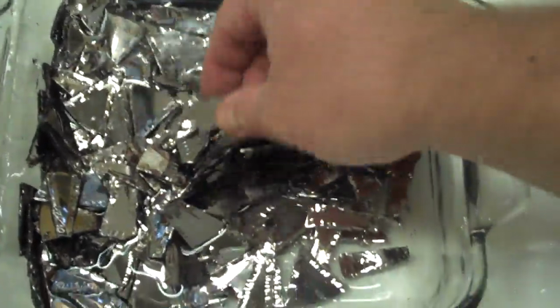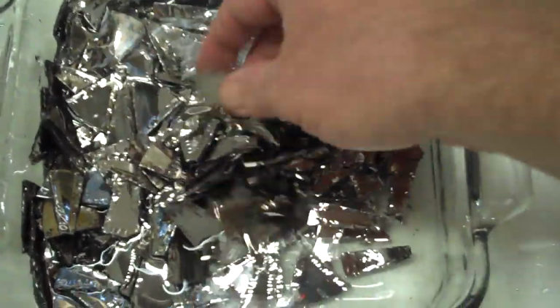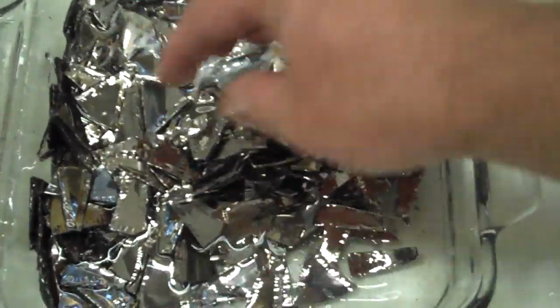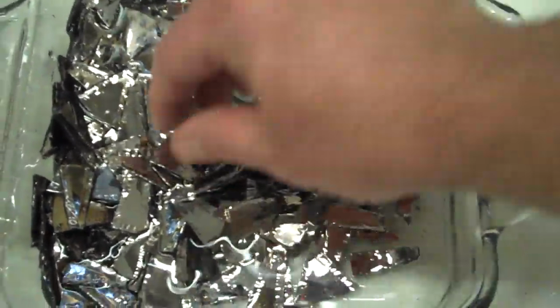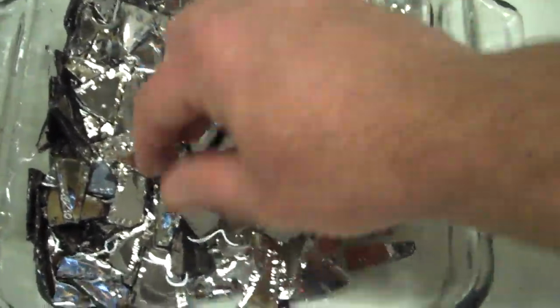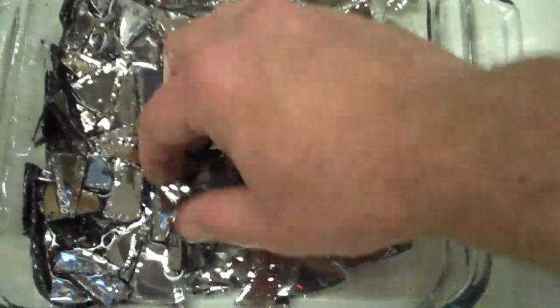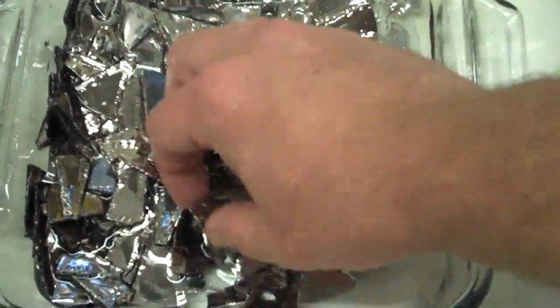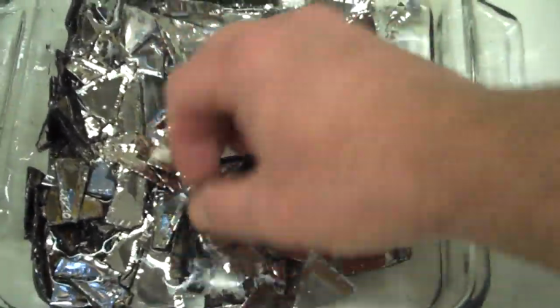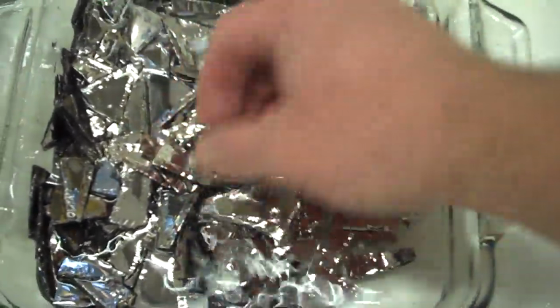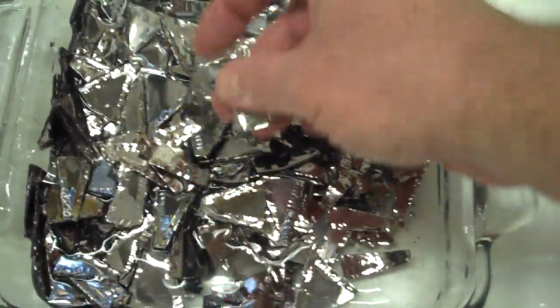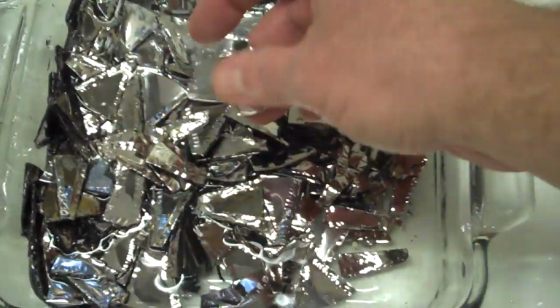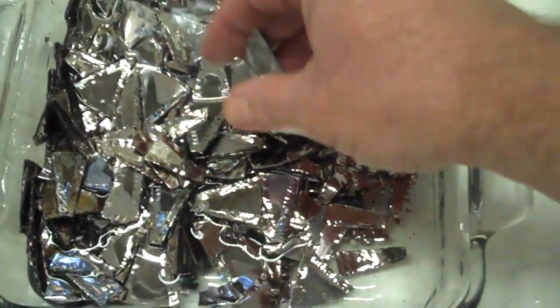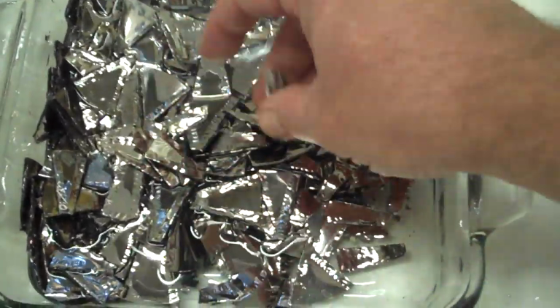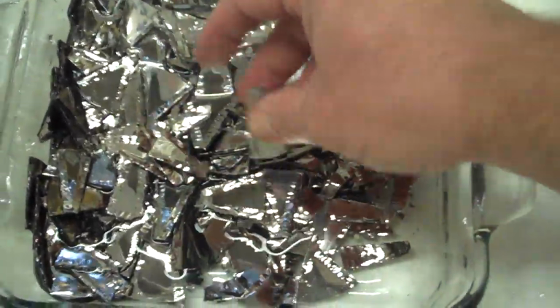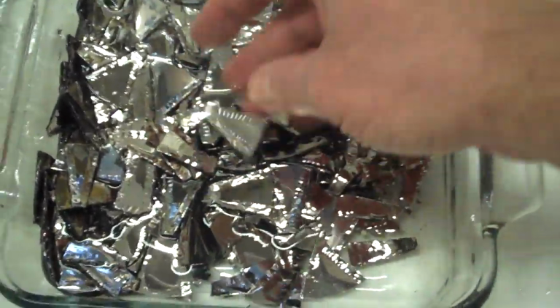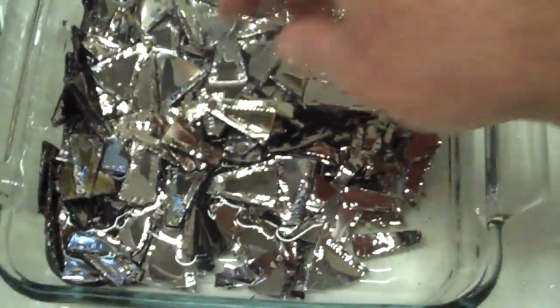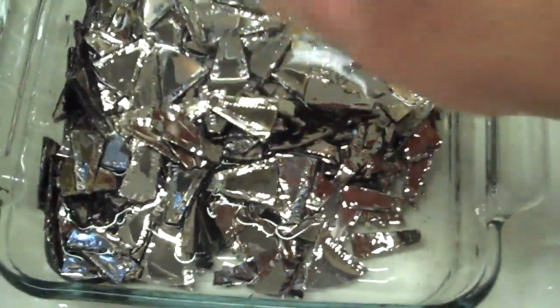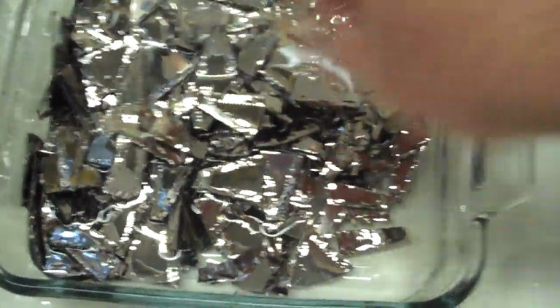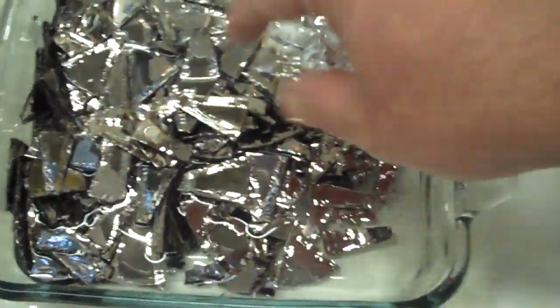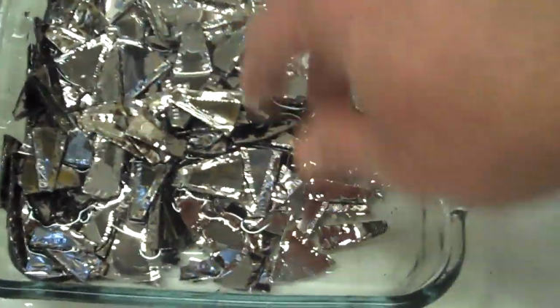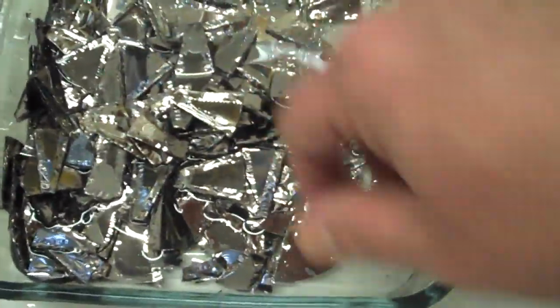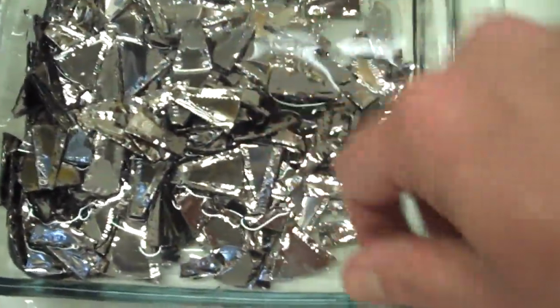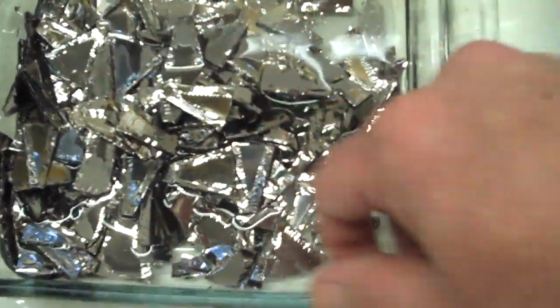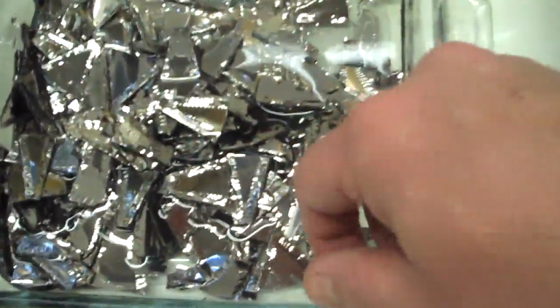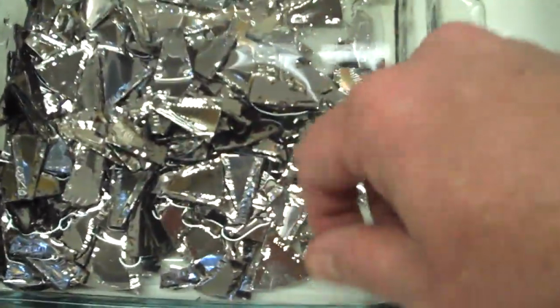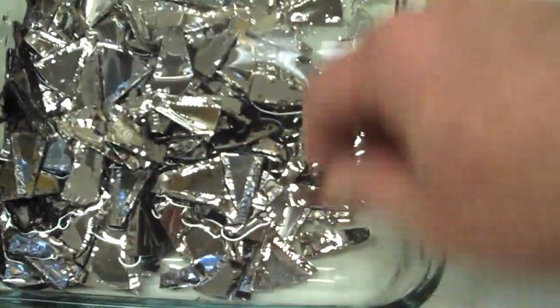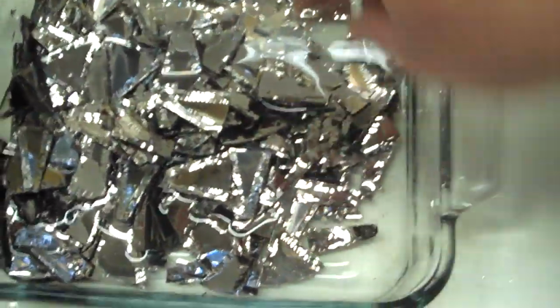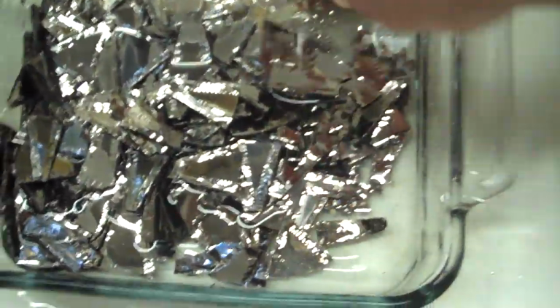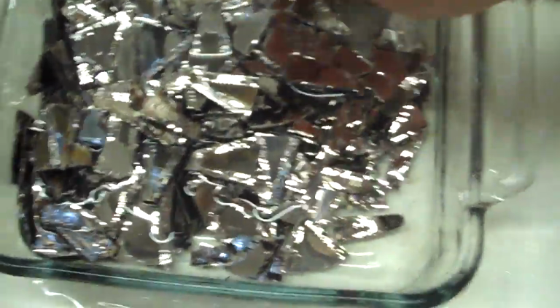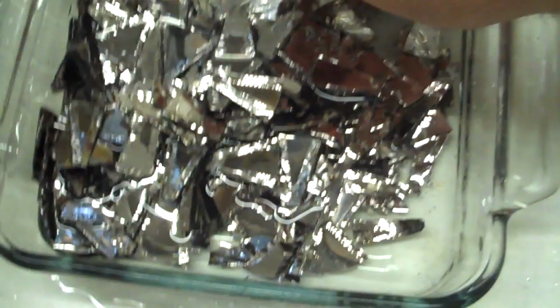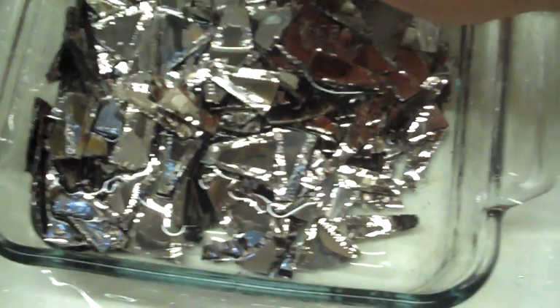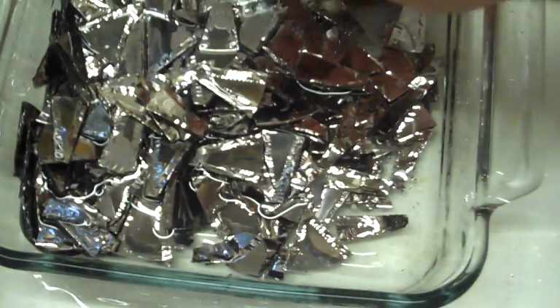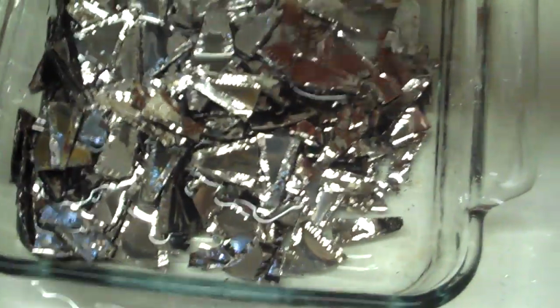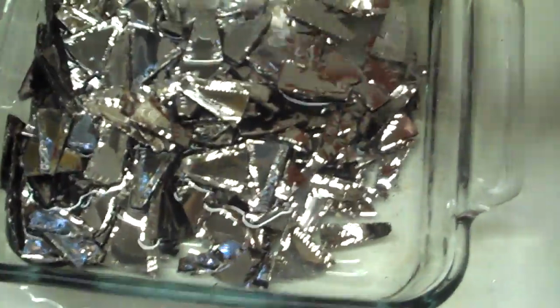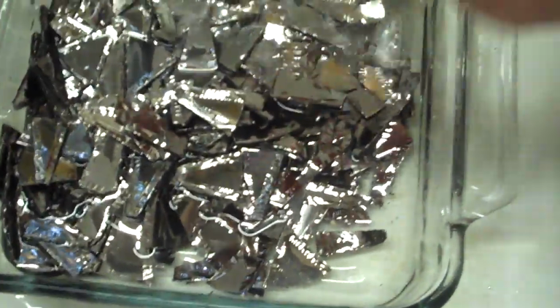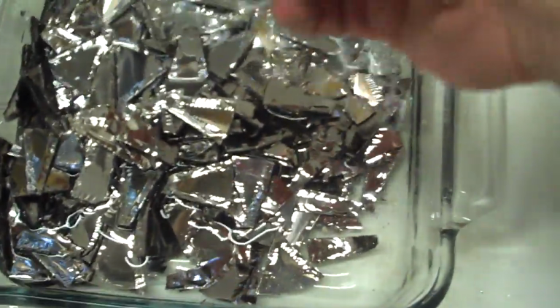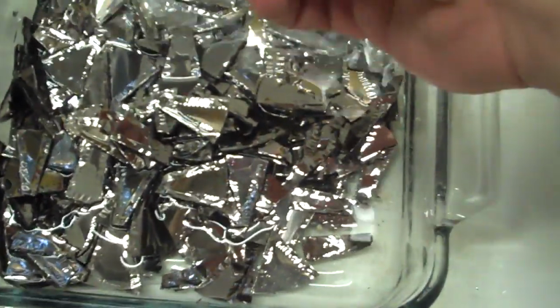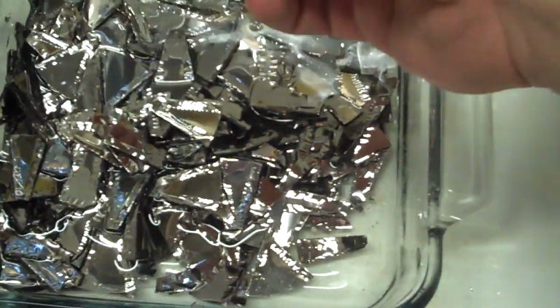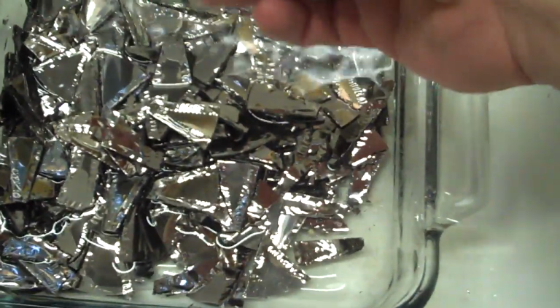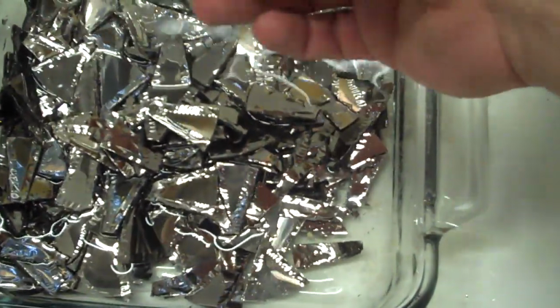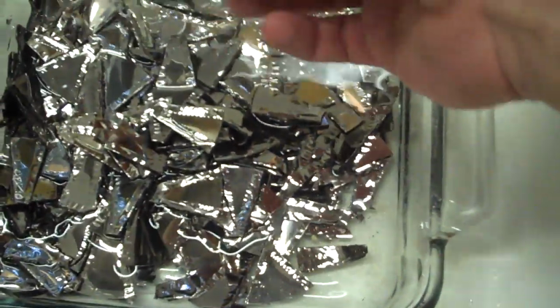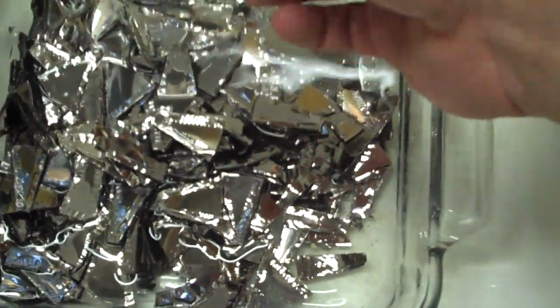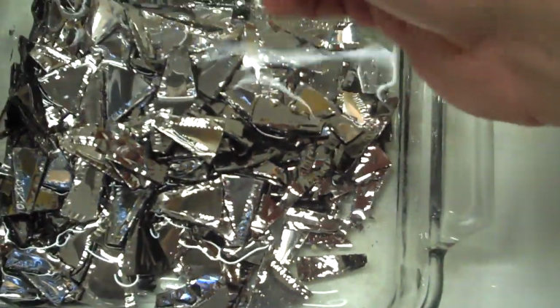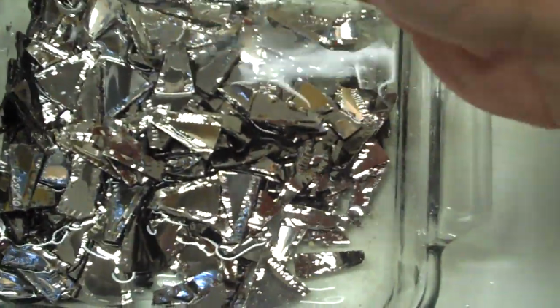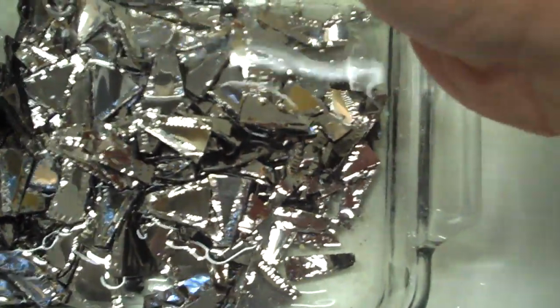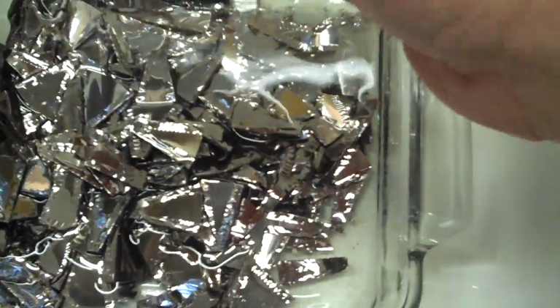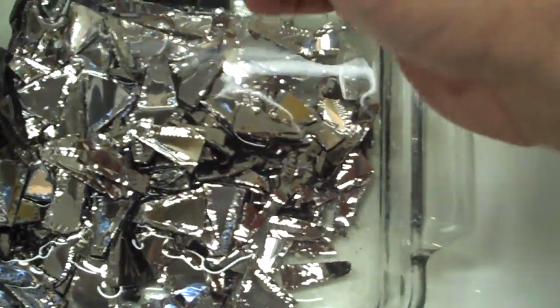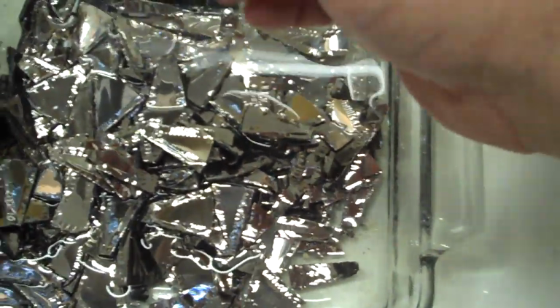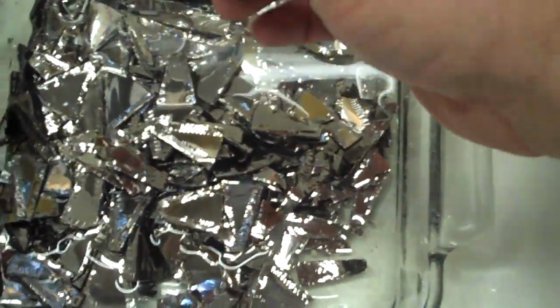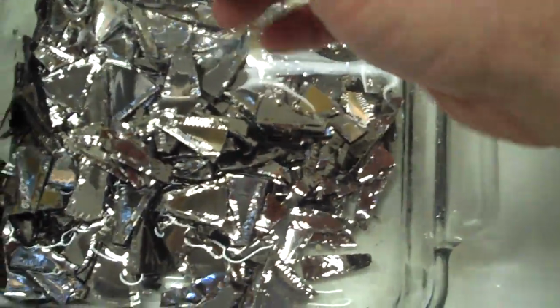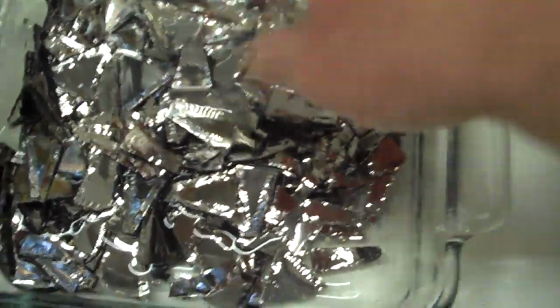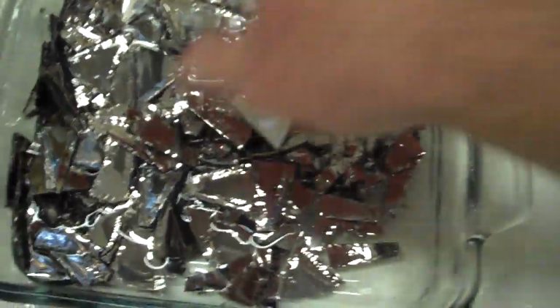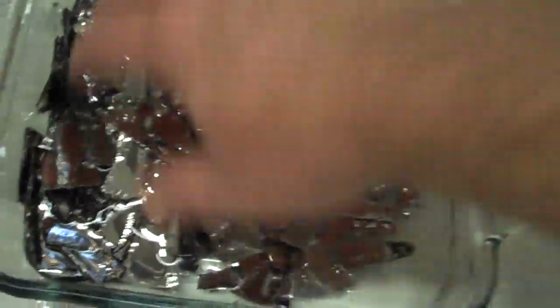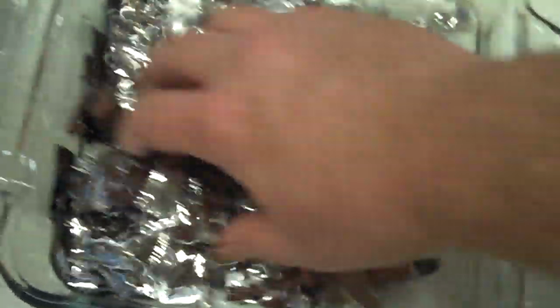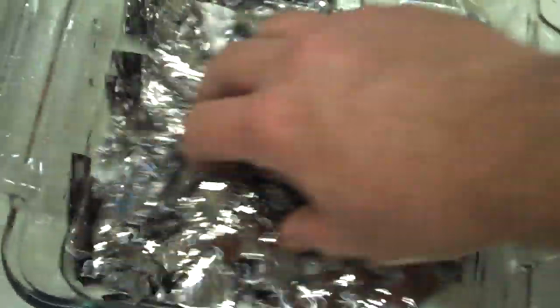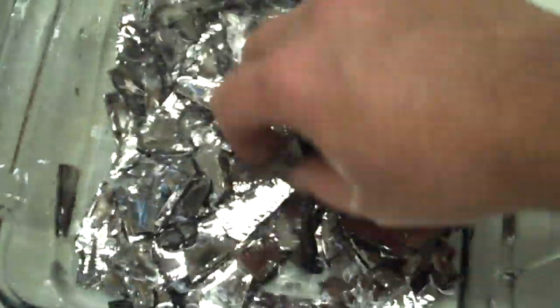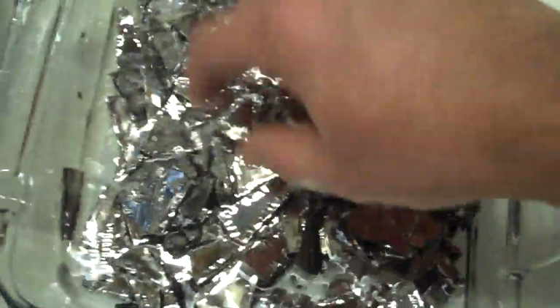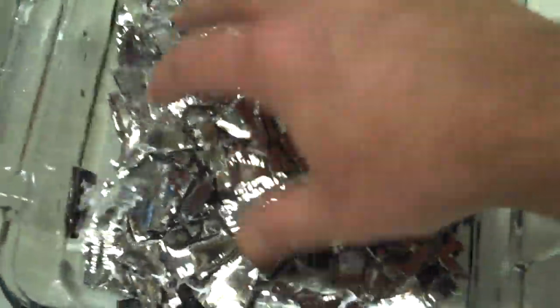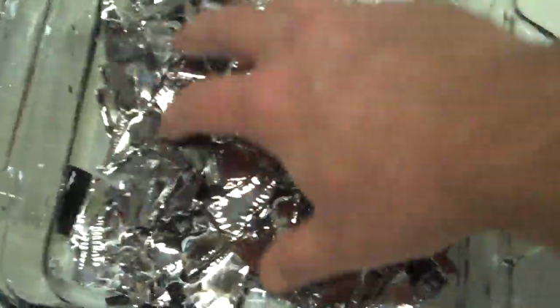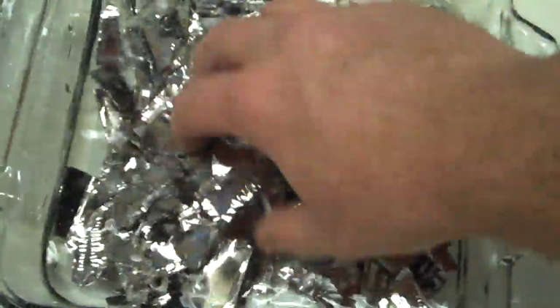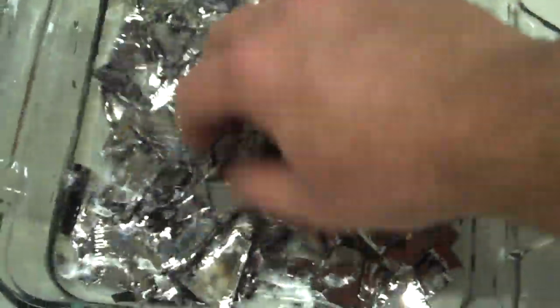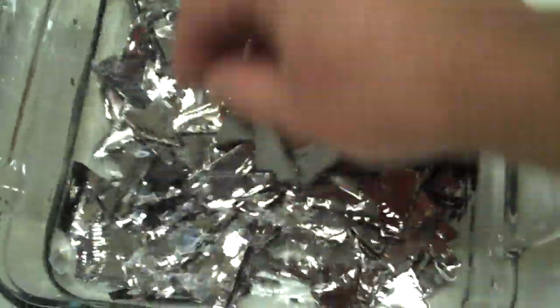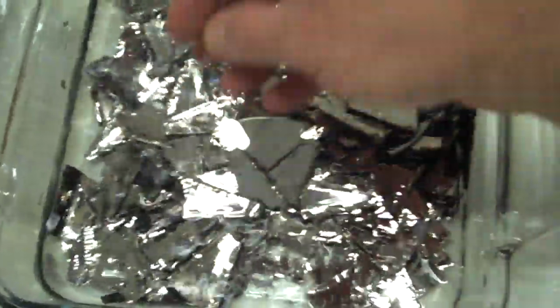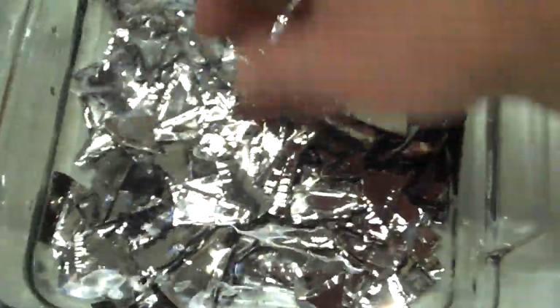I only had about a half a gallon of acid to do these, so they didn't really finish all the way, but you can kind of see what it starts to do.